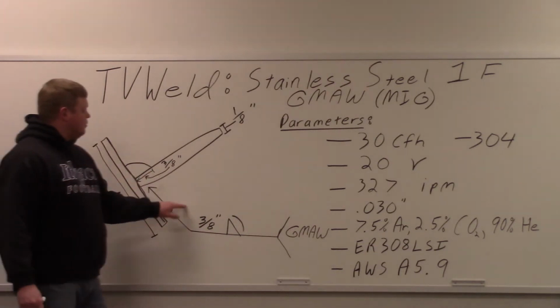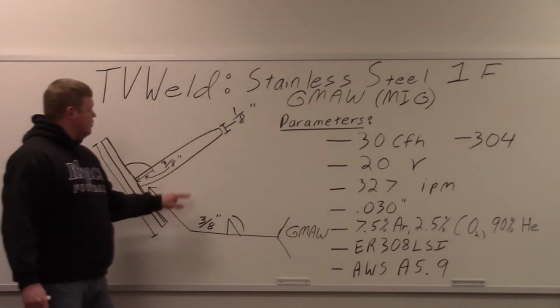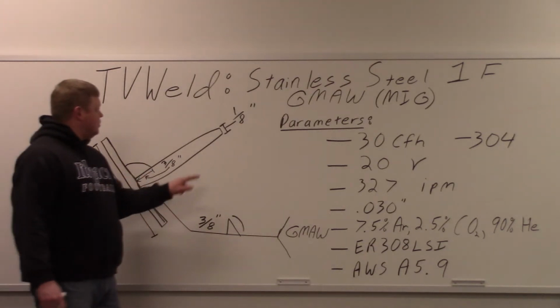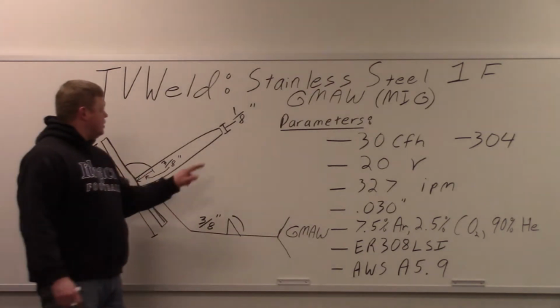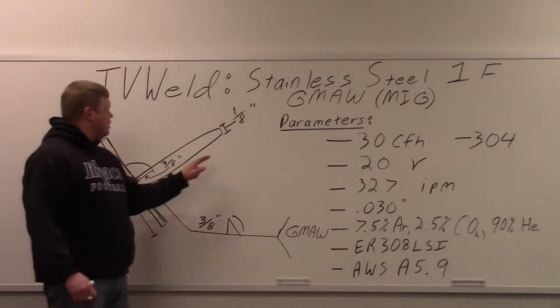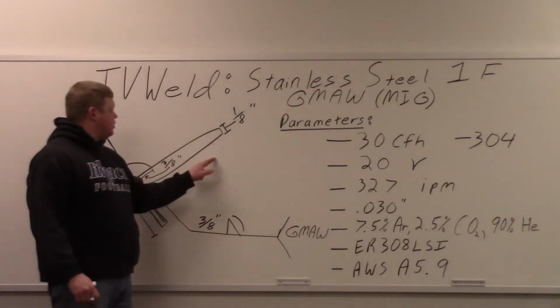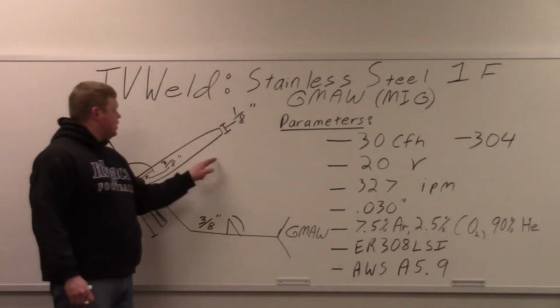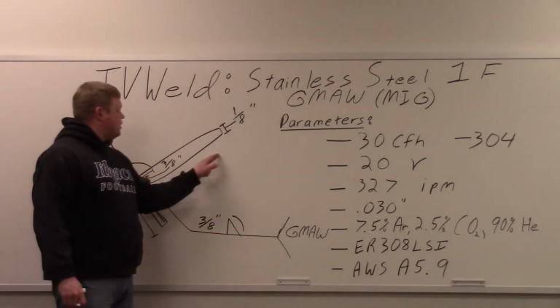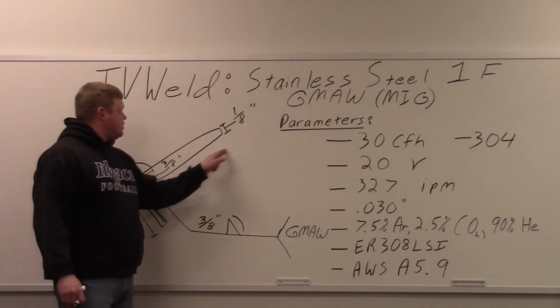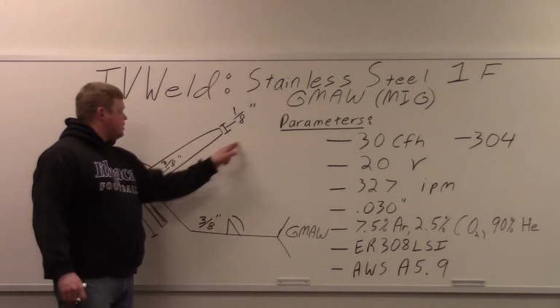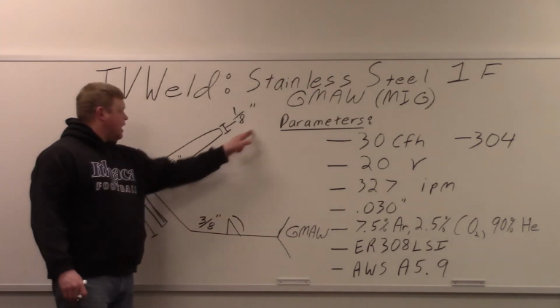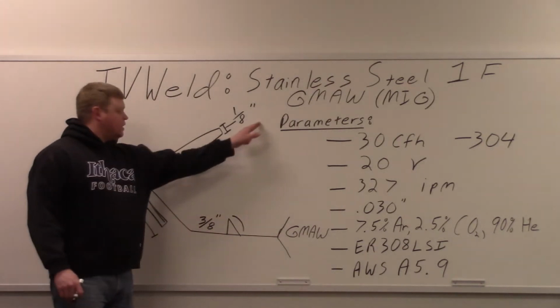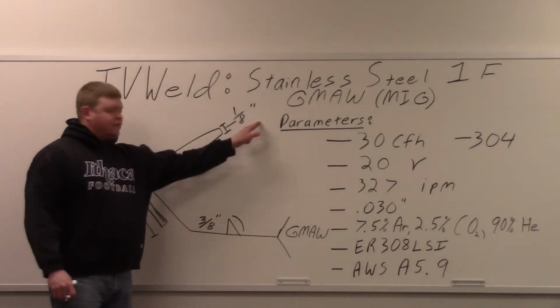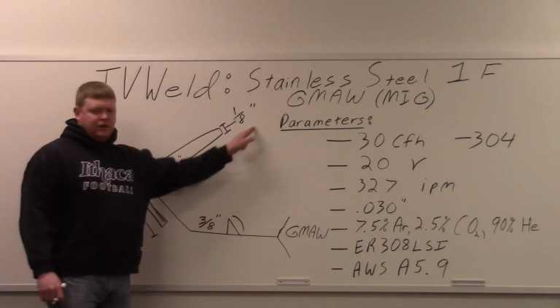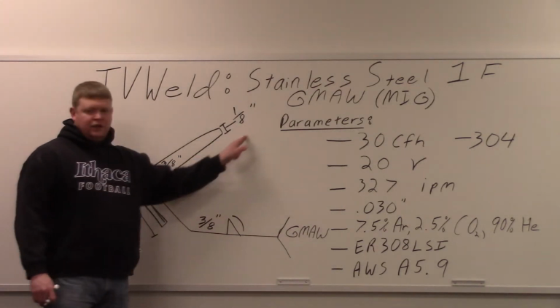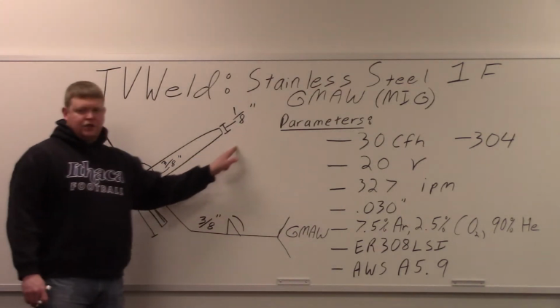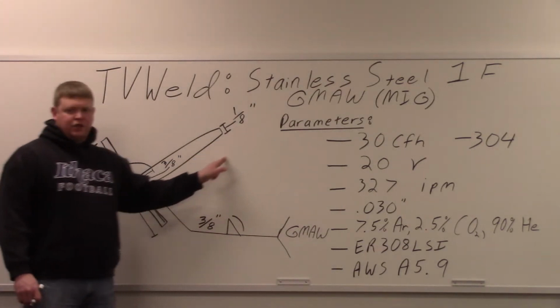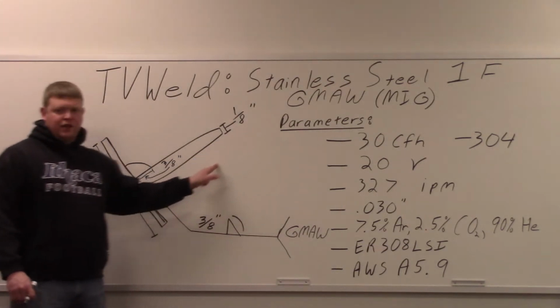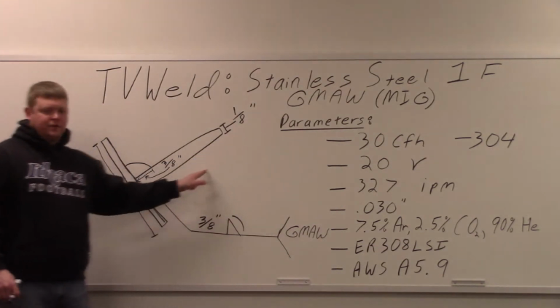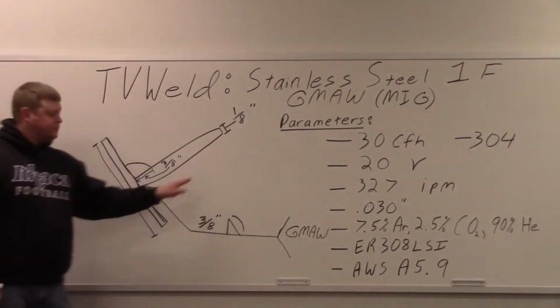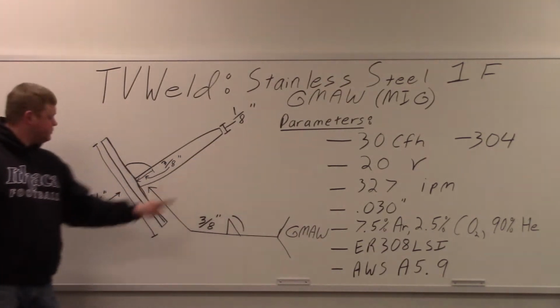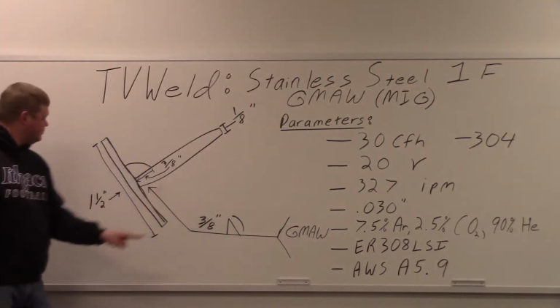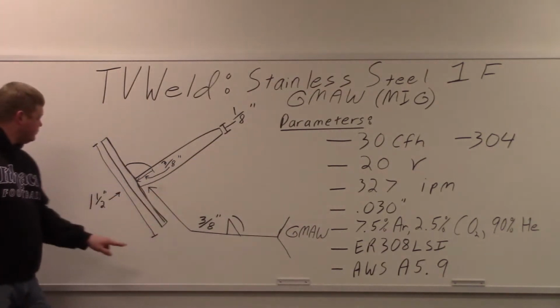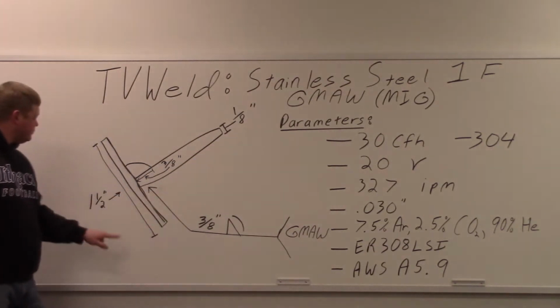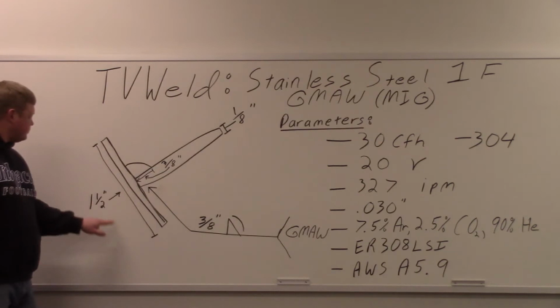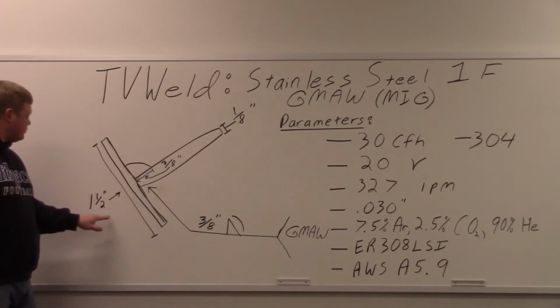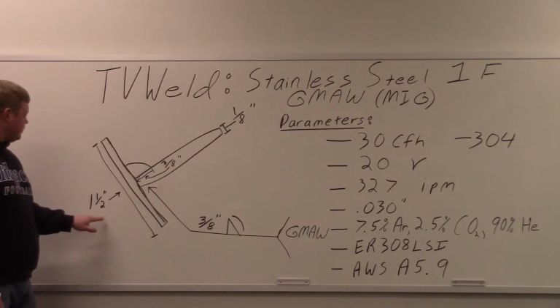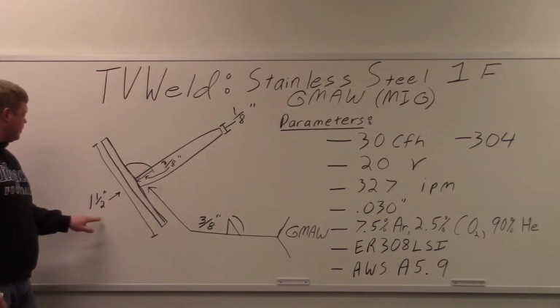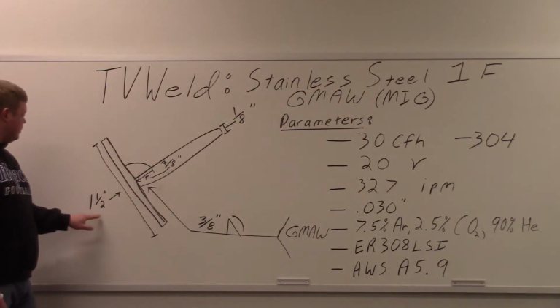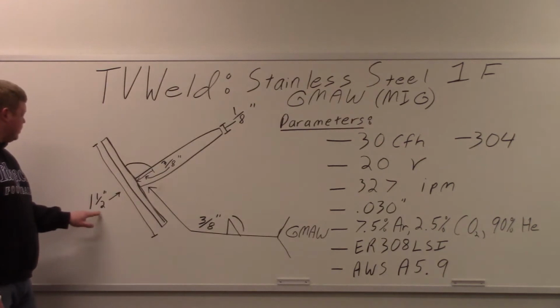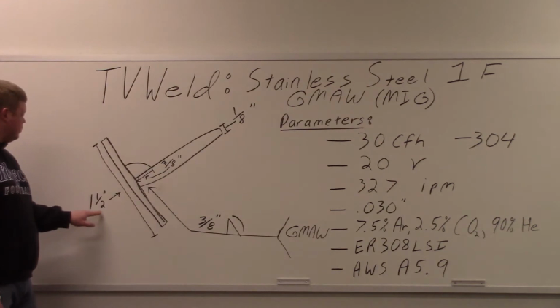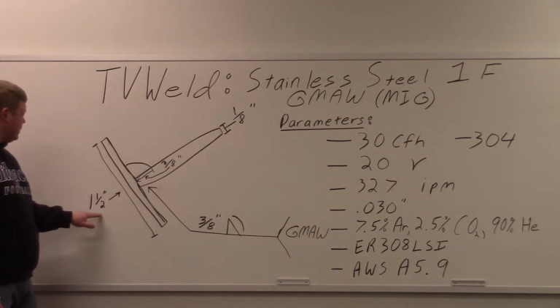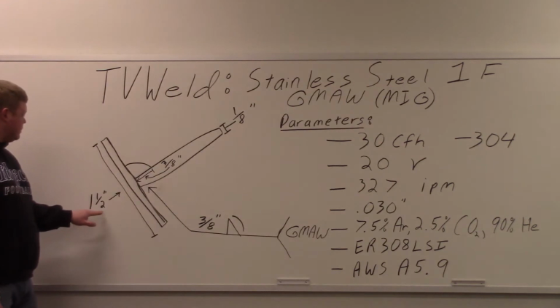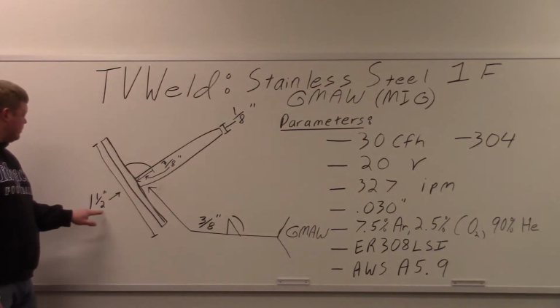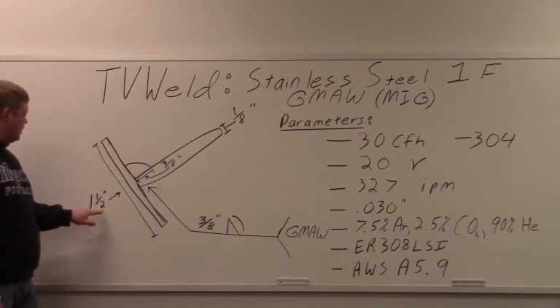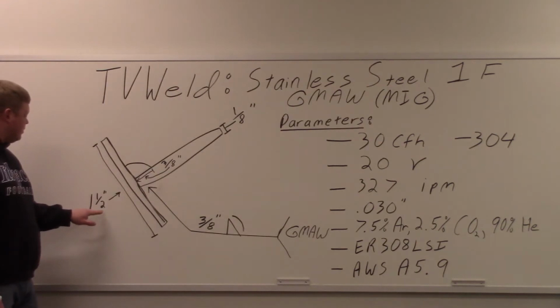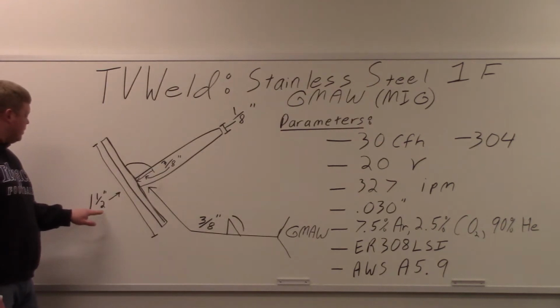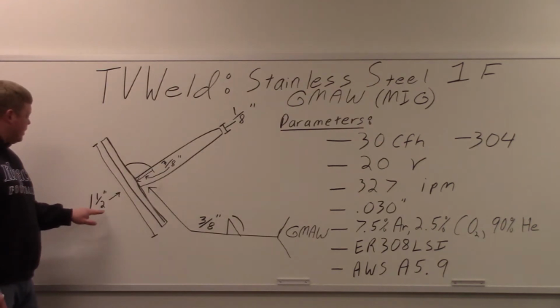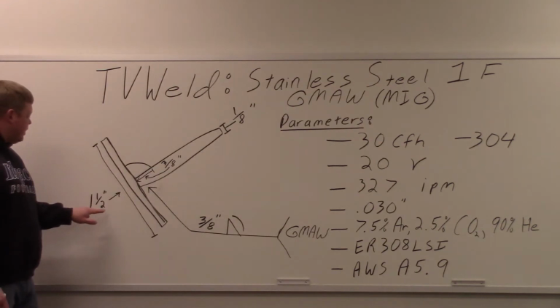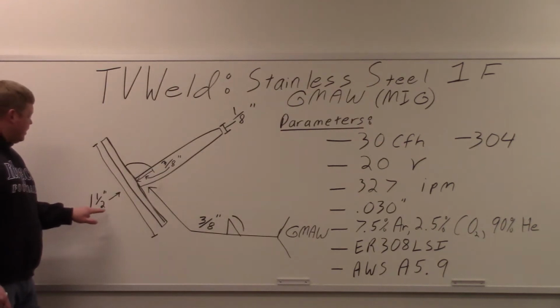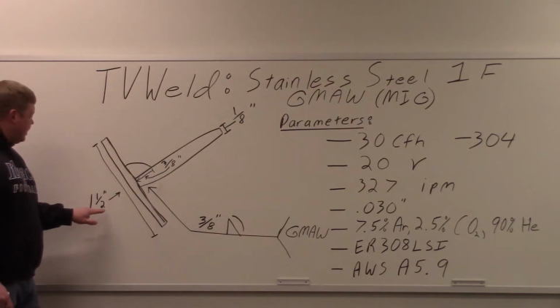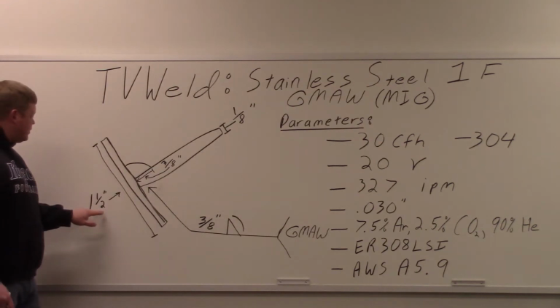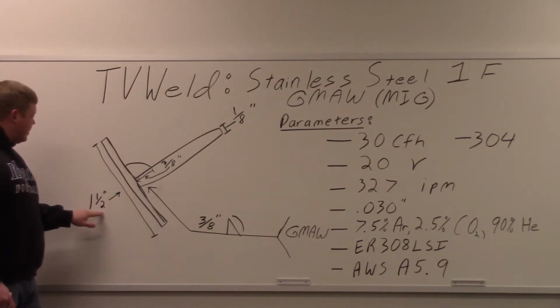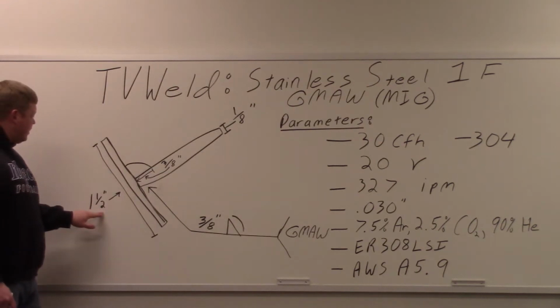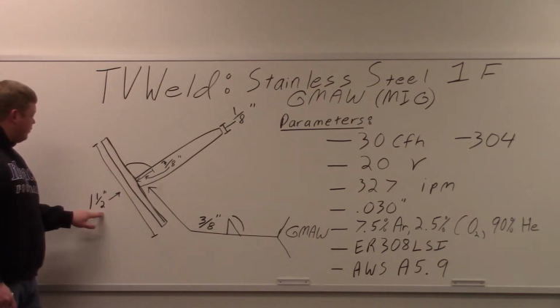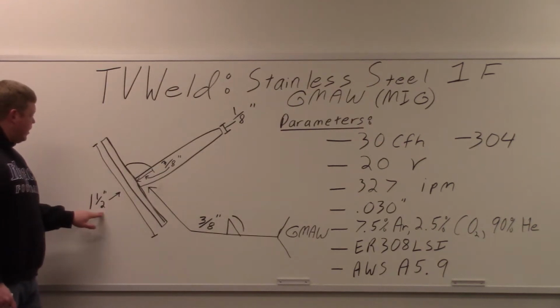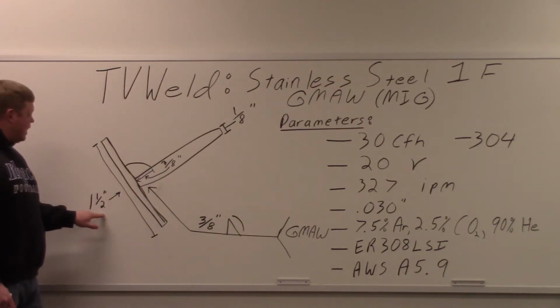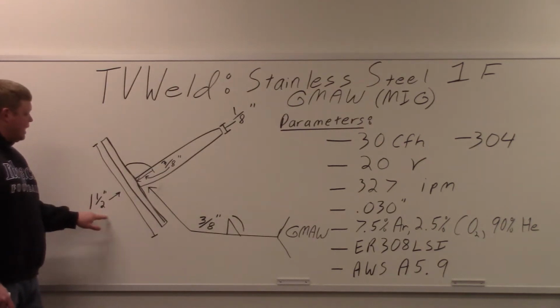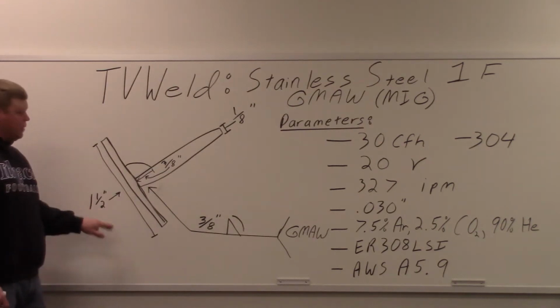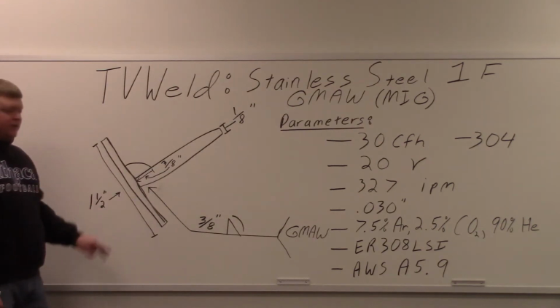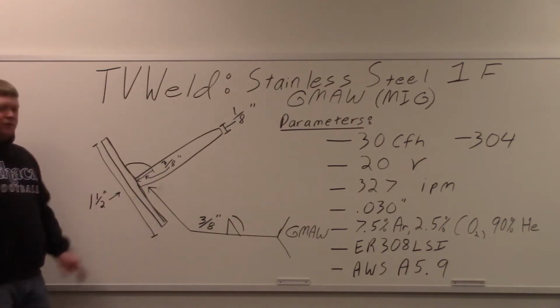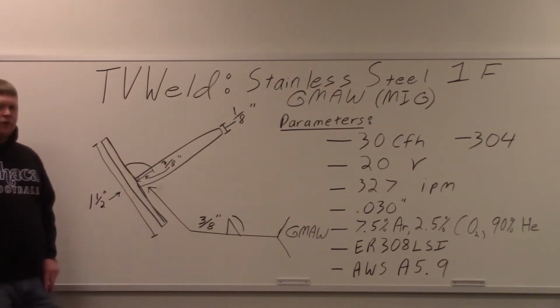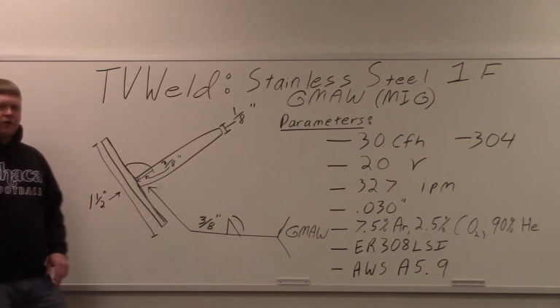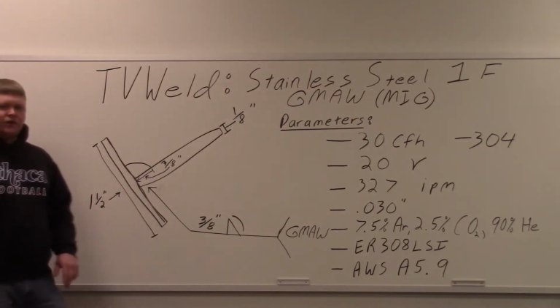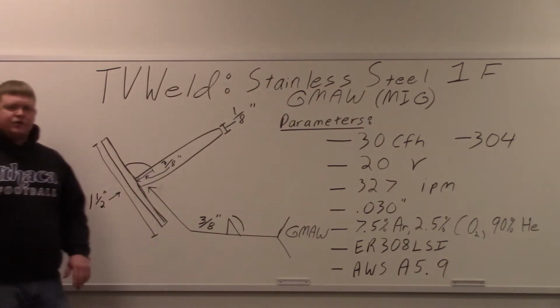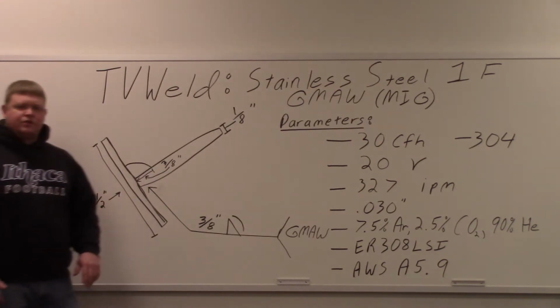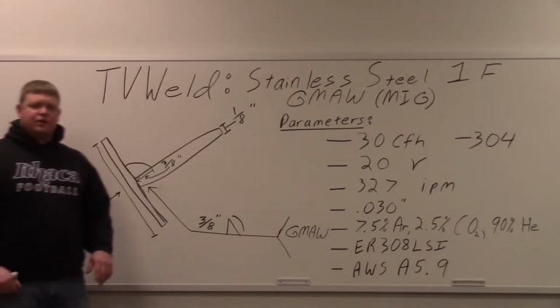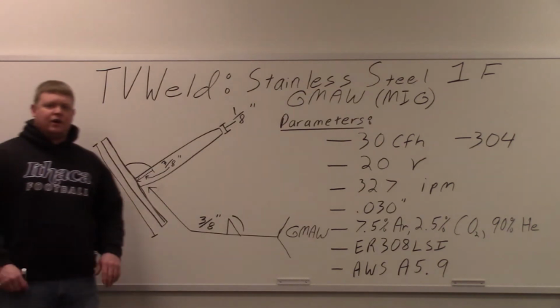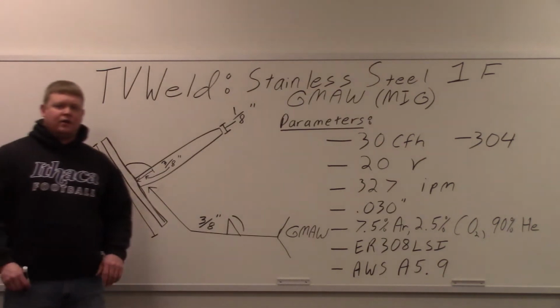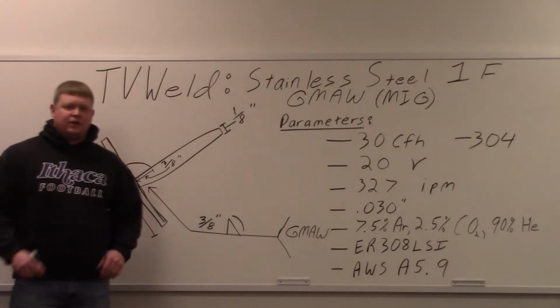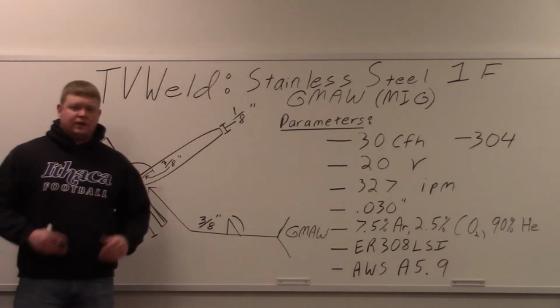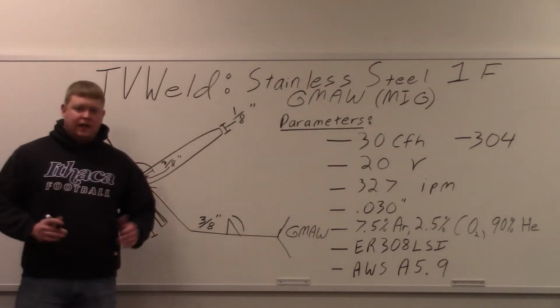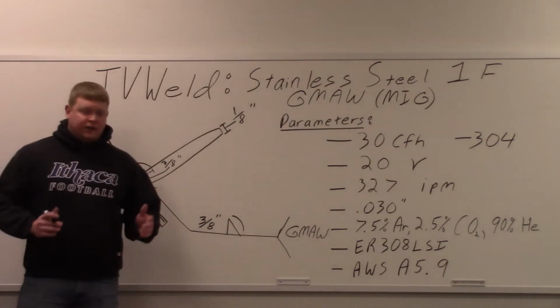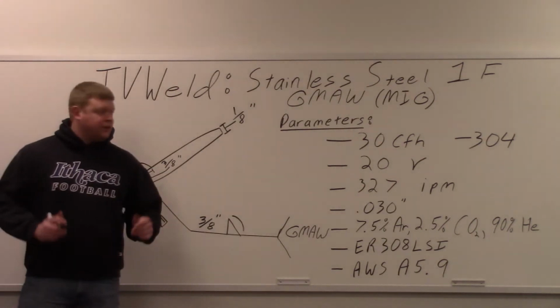The material thickness is 1/8th of an inch thick. The coupons are about 1.5 inches wide by 4 inches in length.